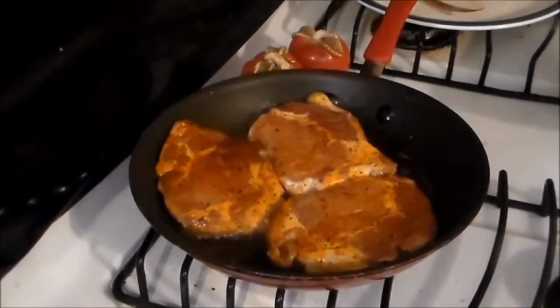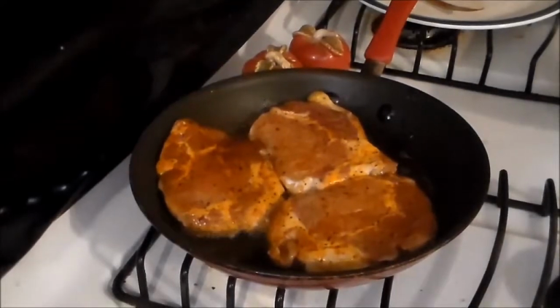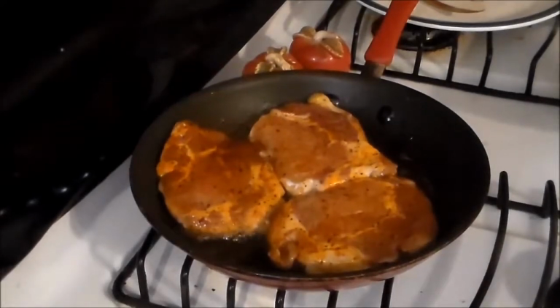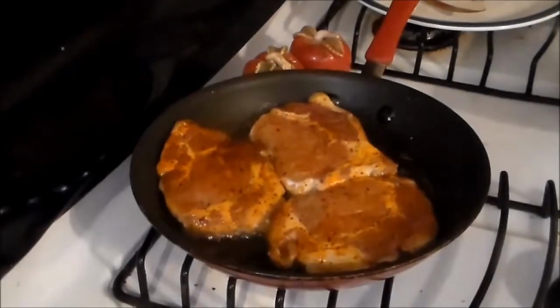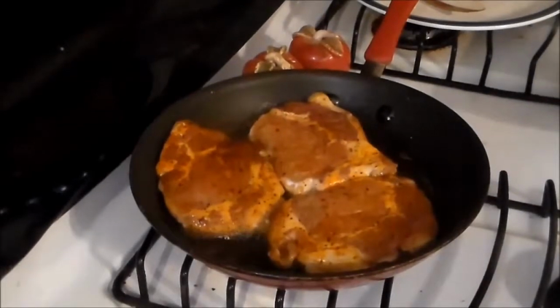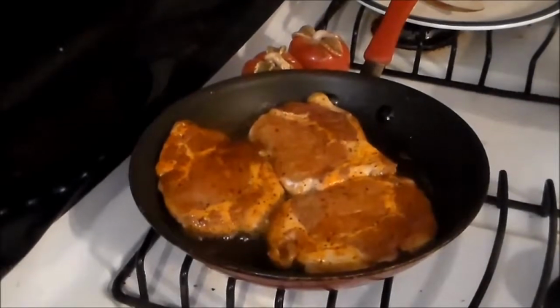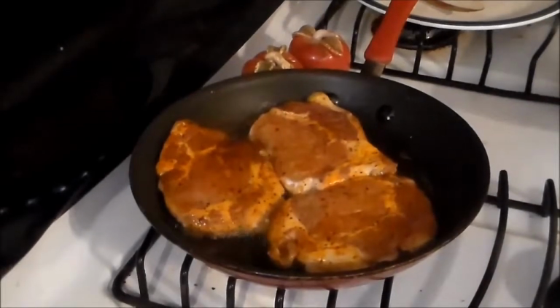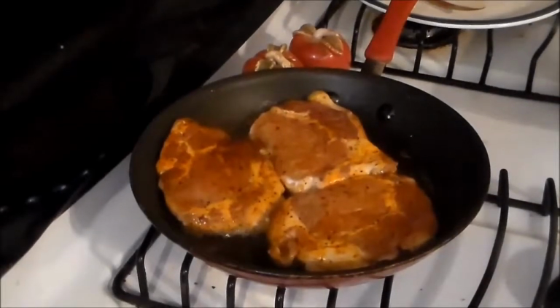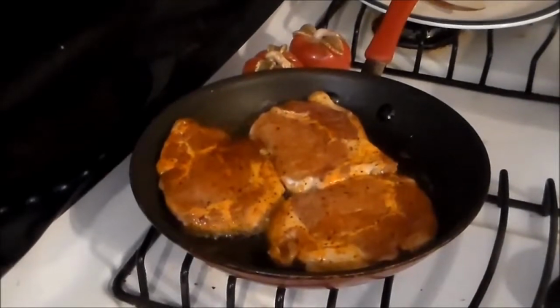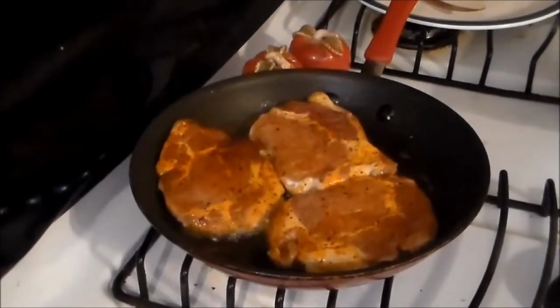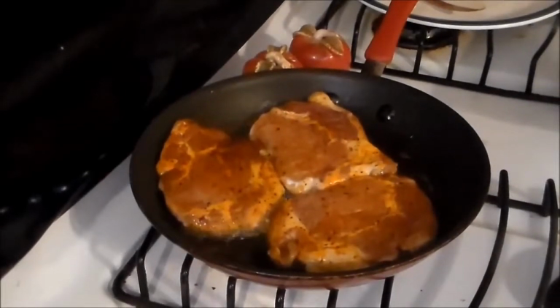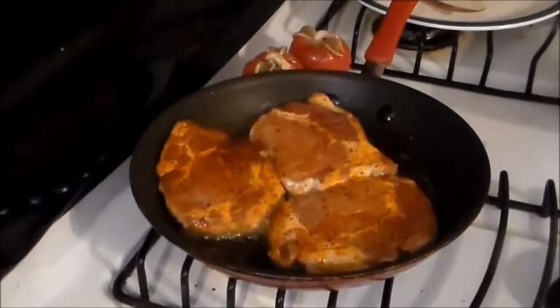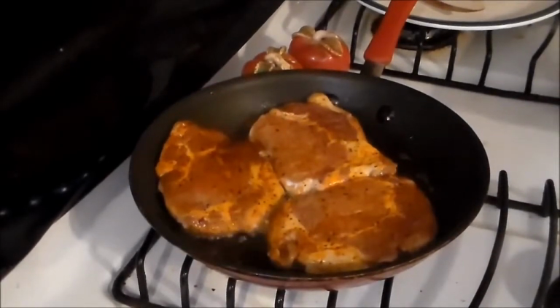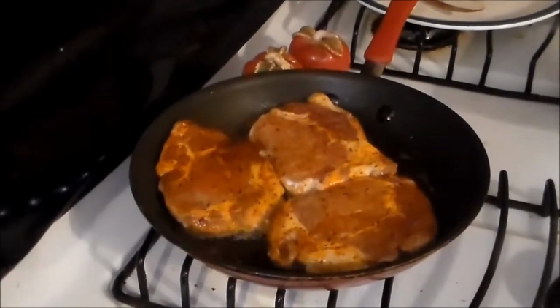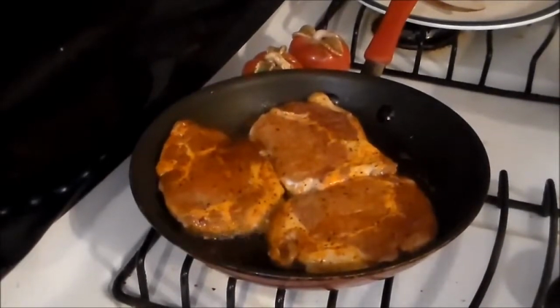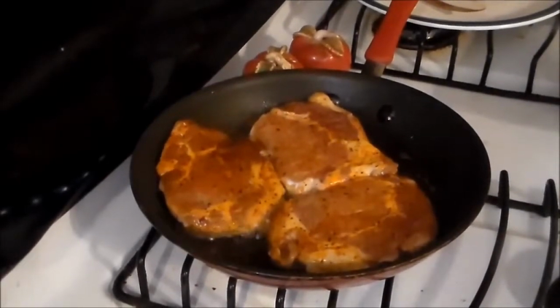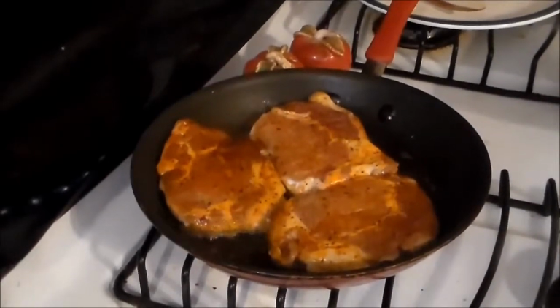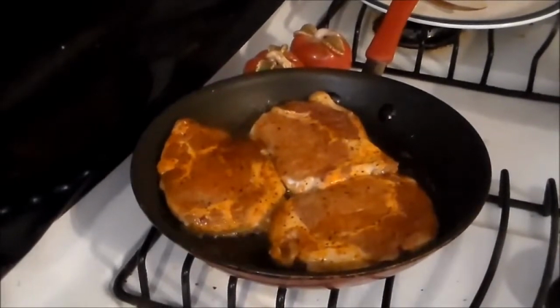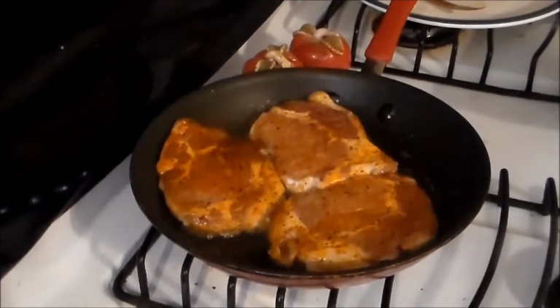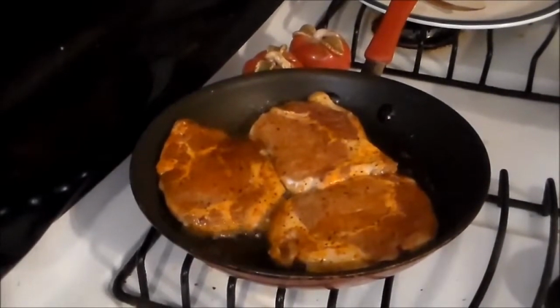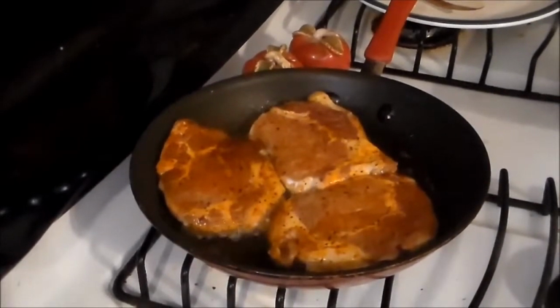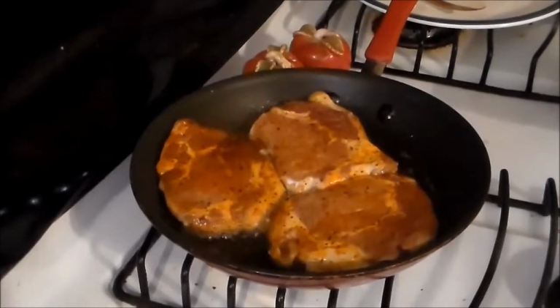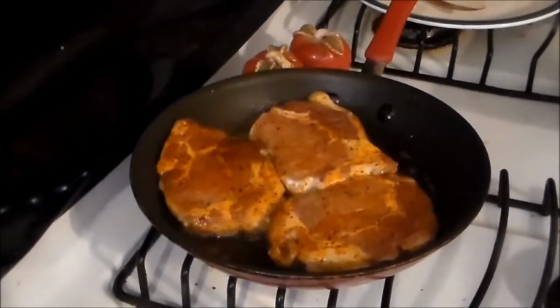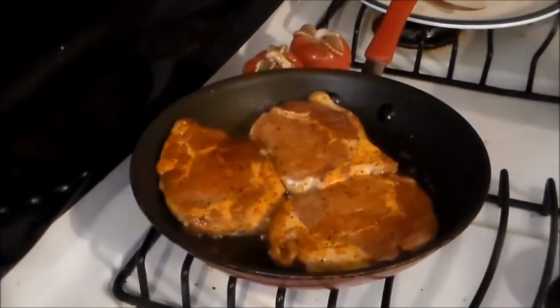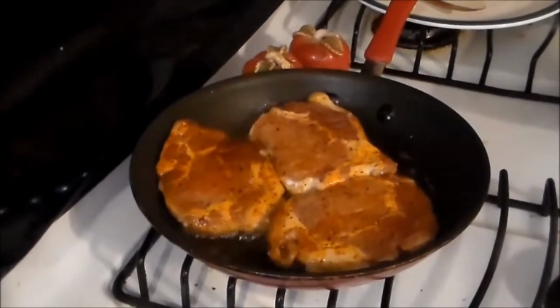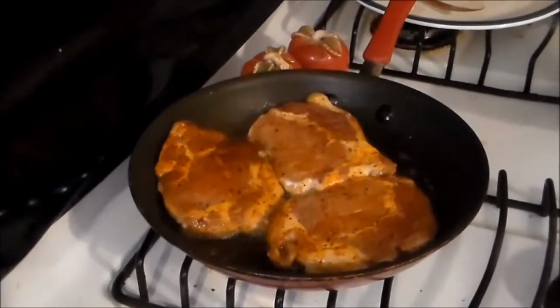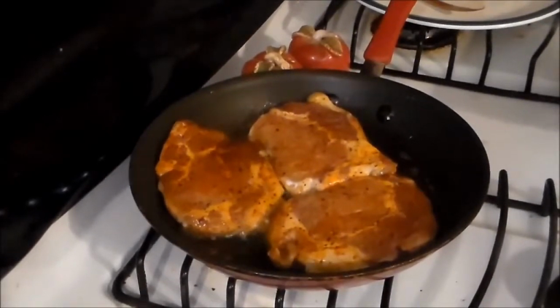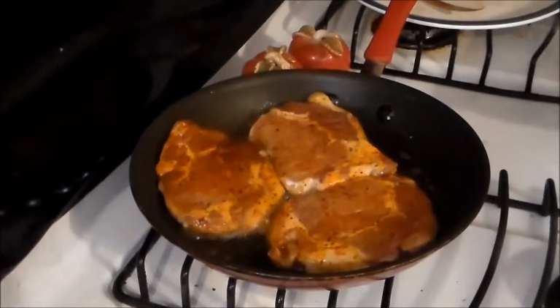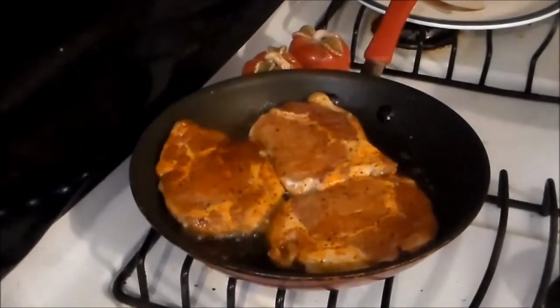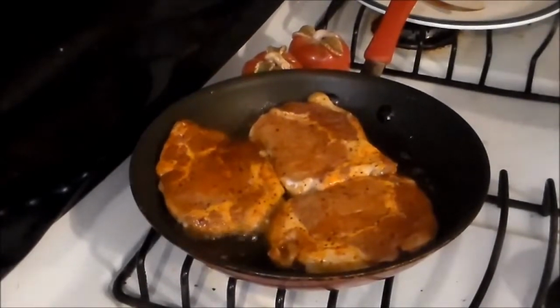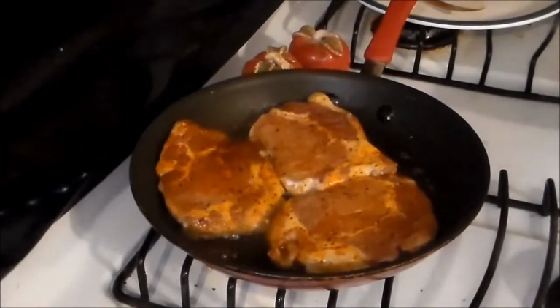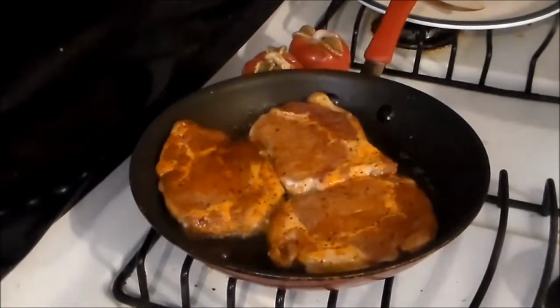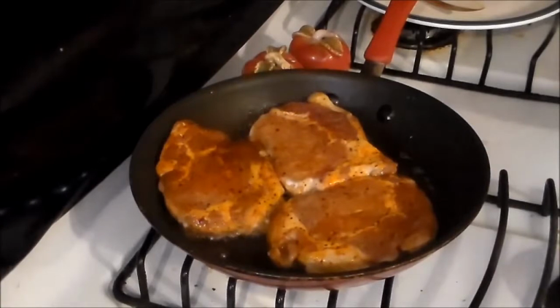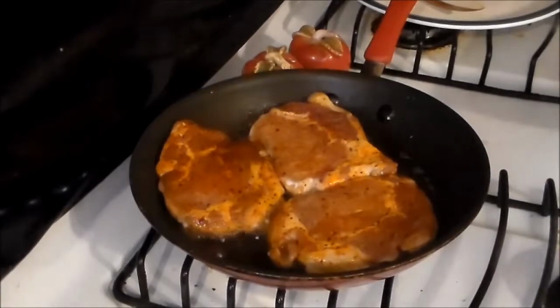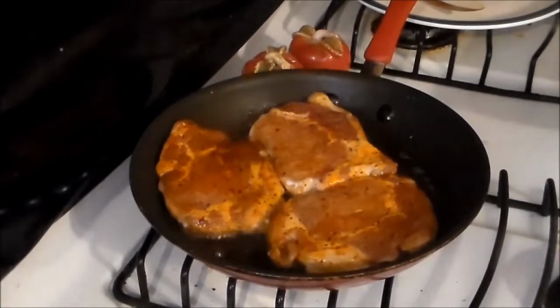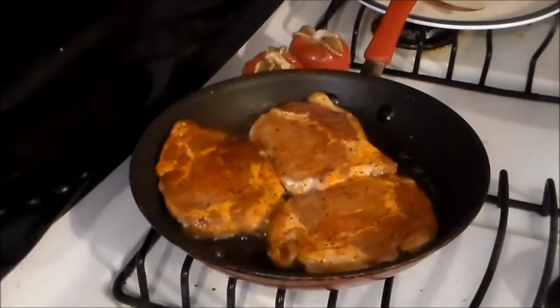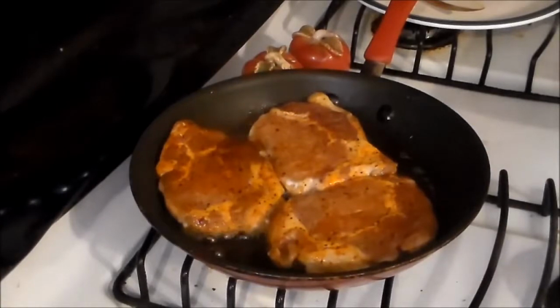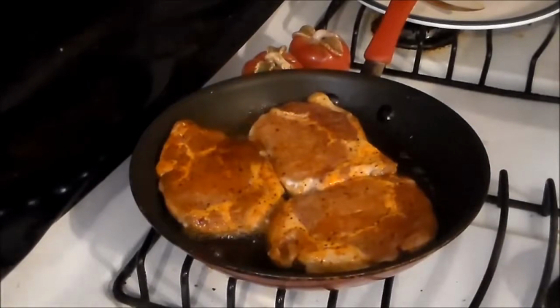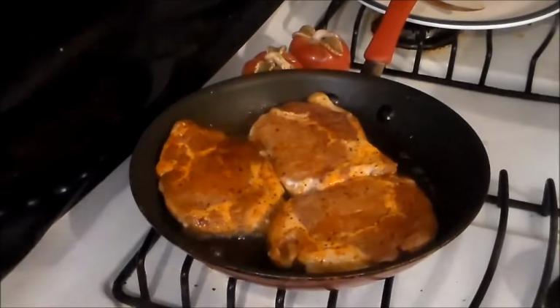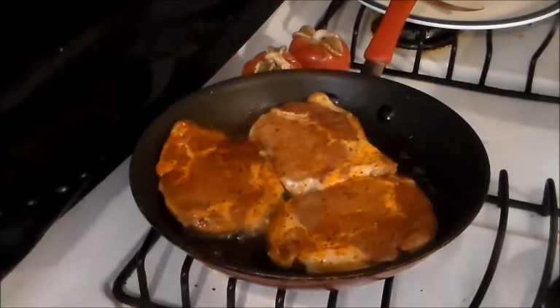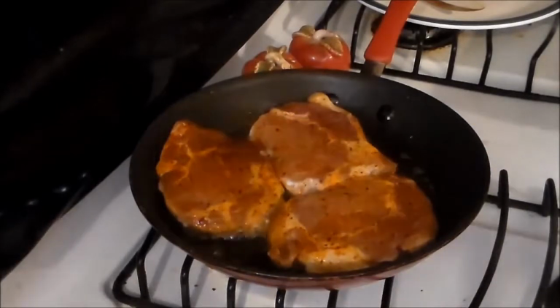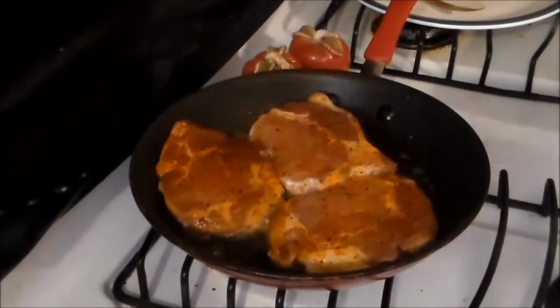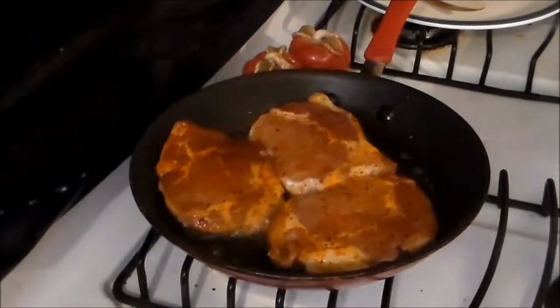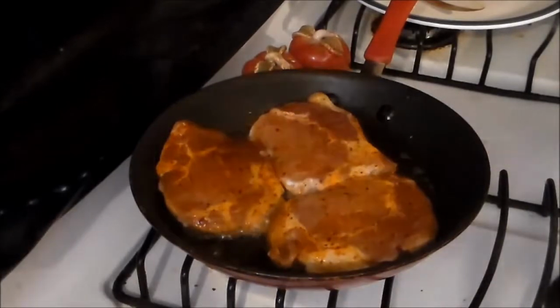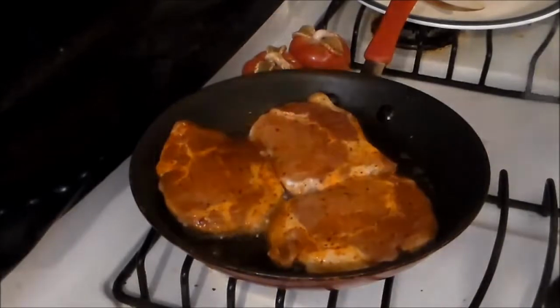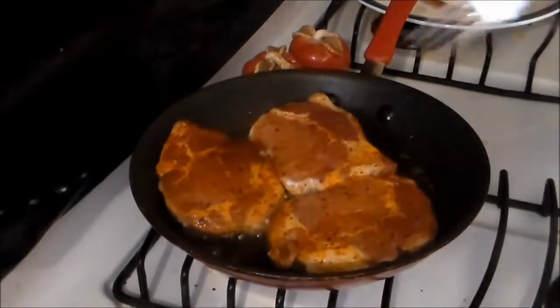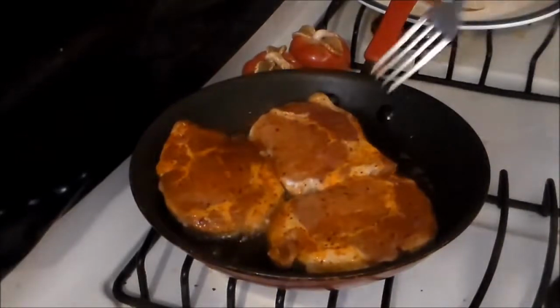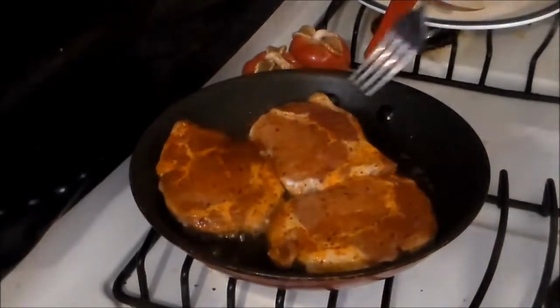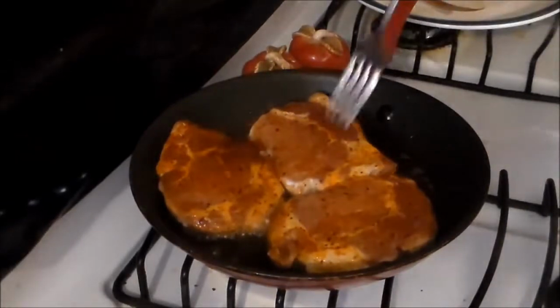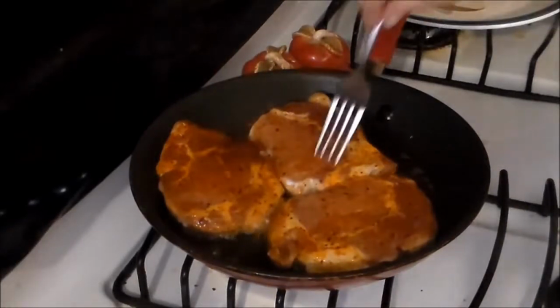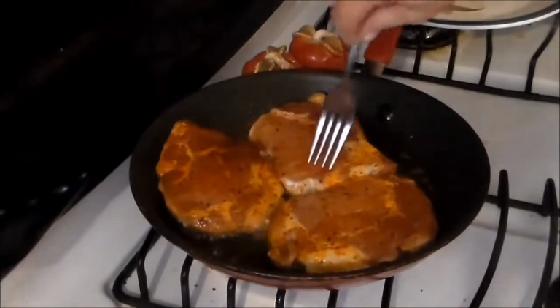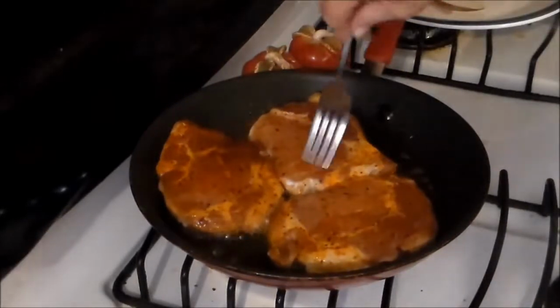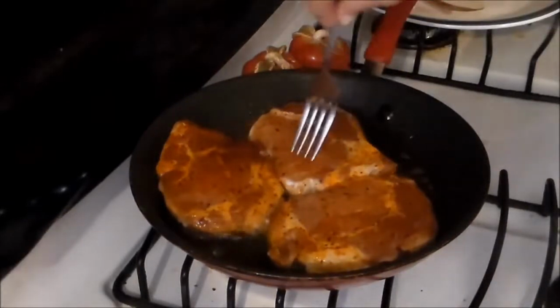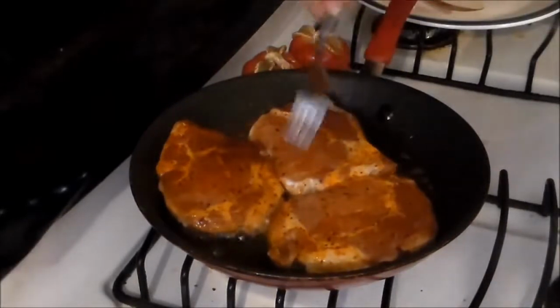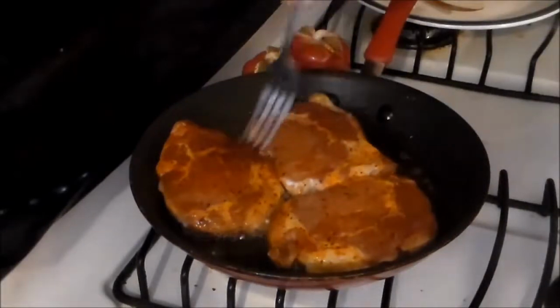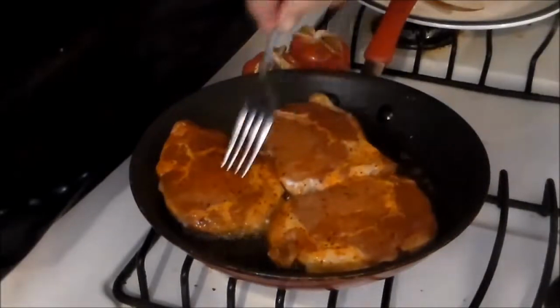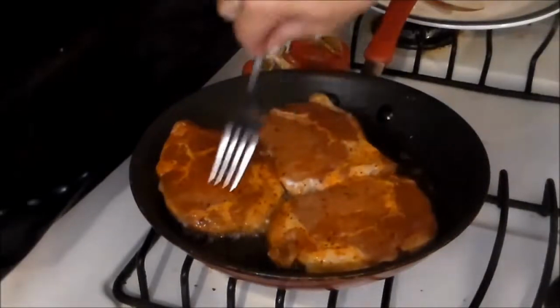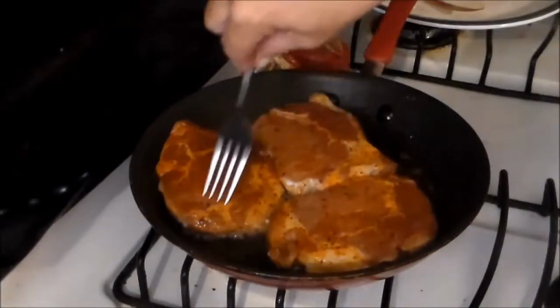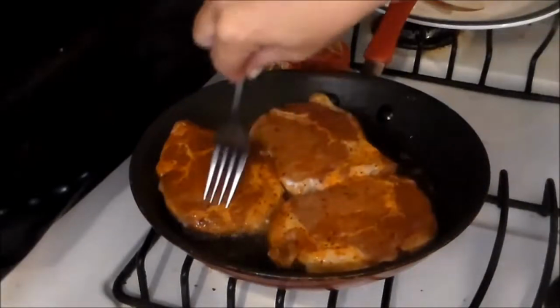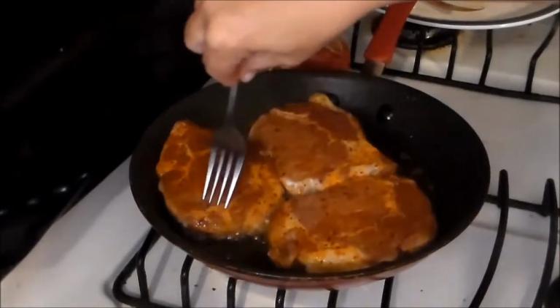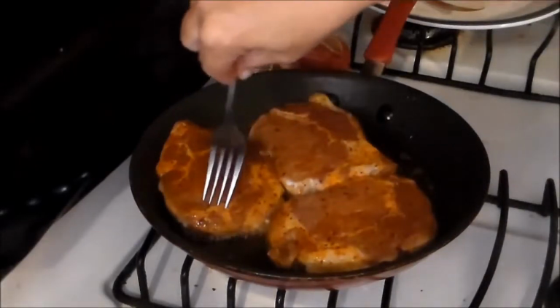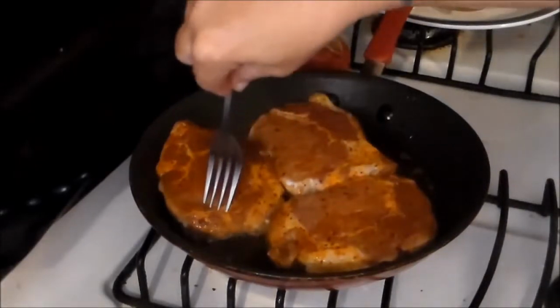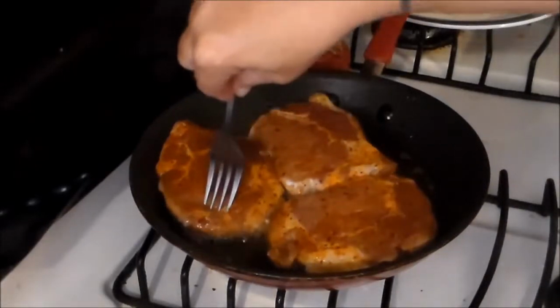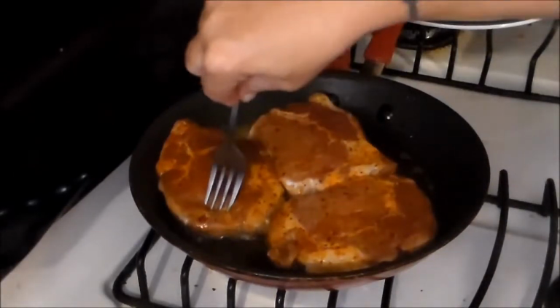Now let's get on to the star of this show real quick. Wait a minute — I have to flip these. I have four, so these will get to burn.